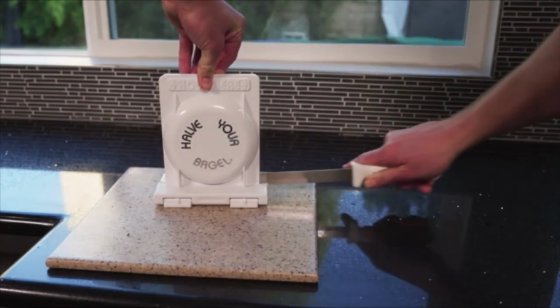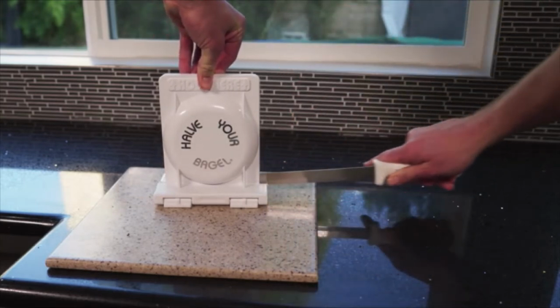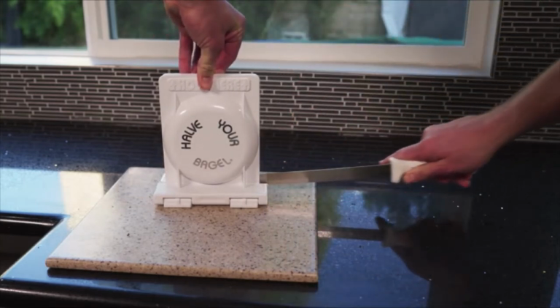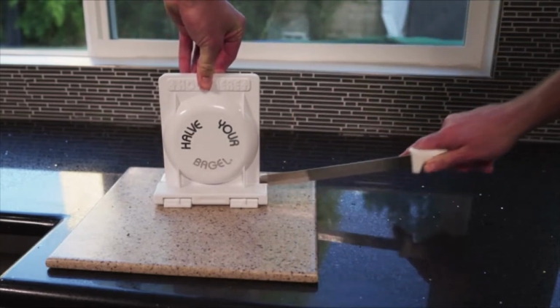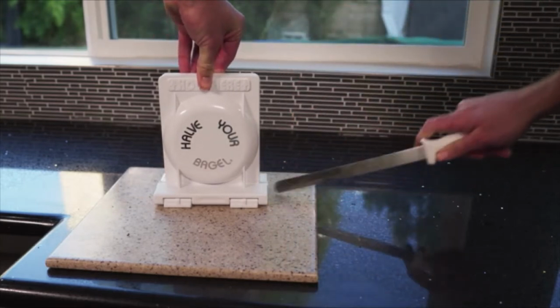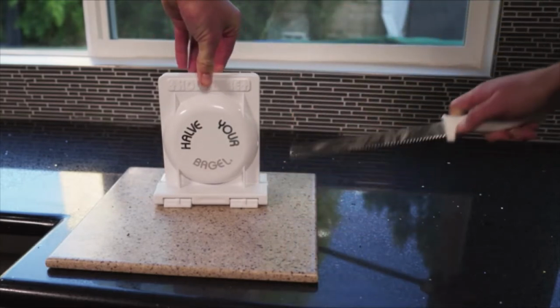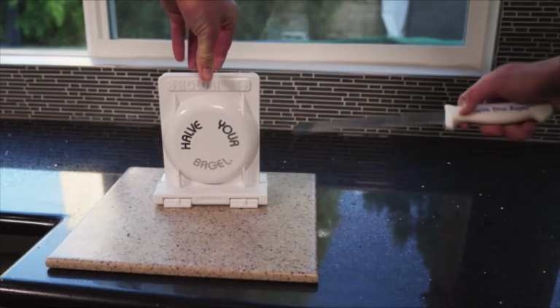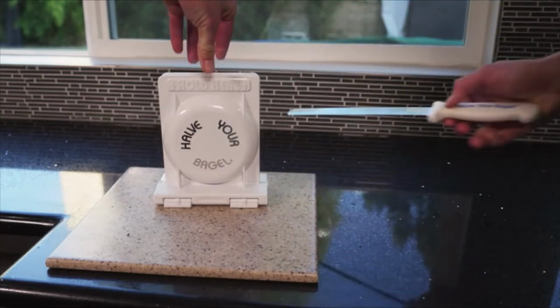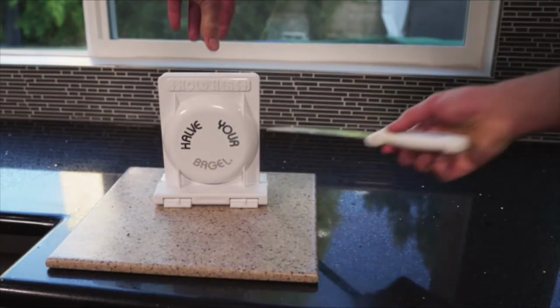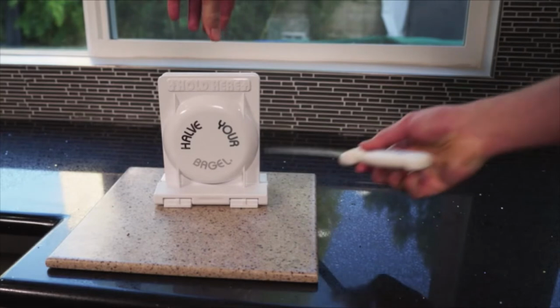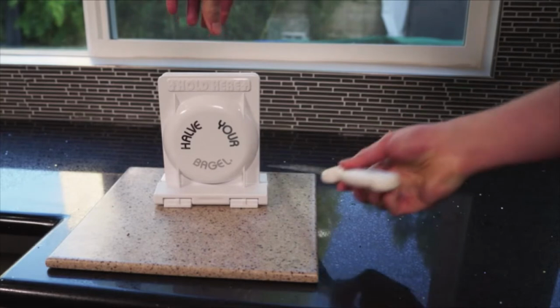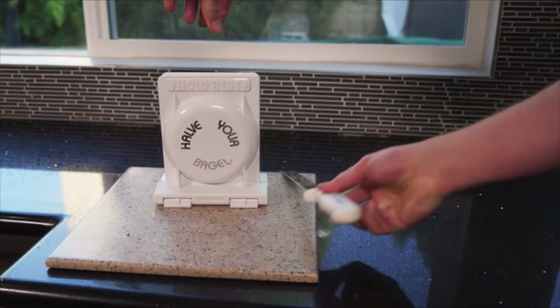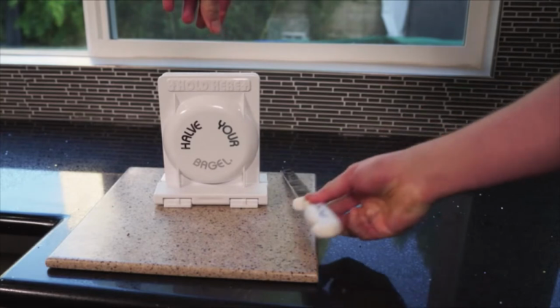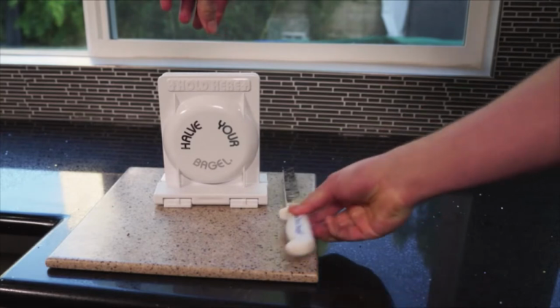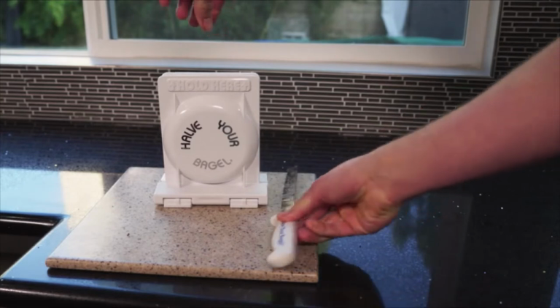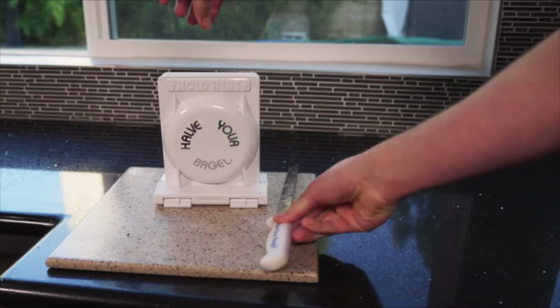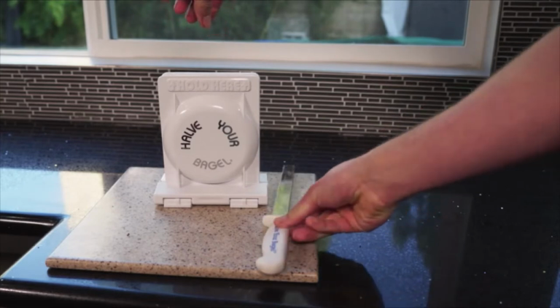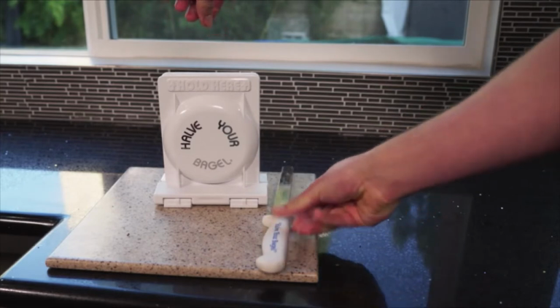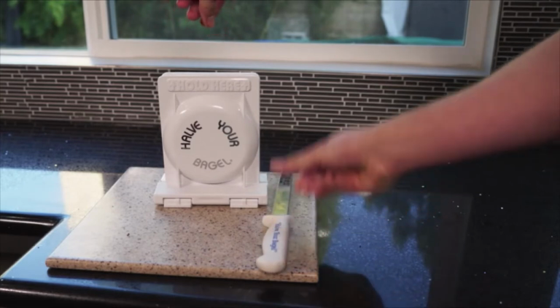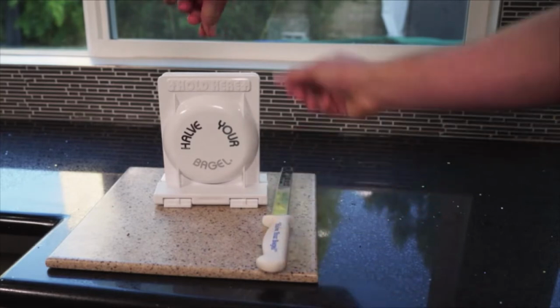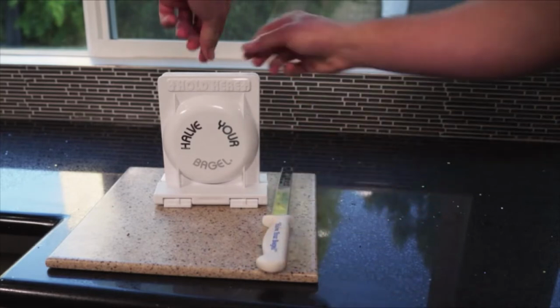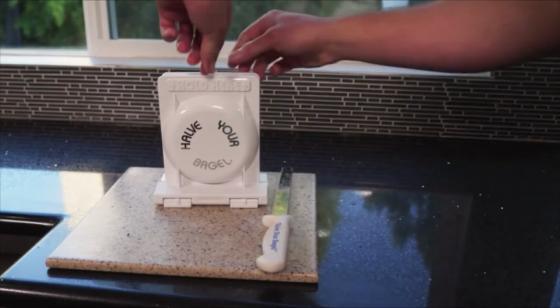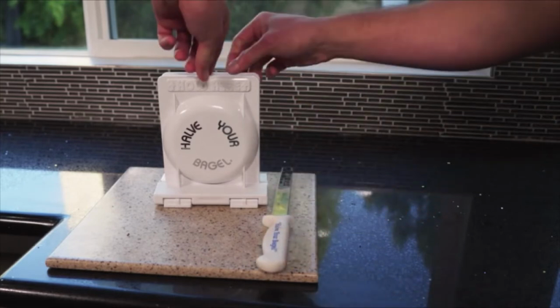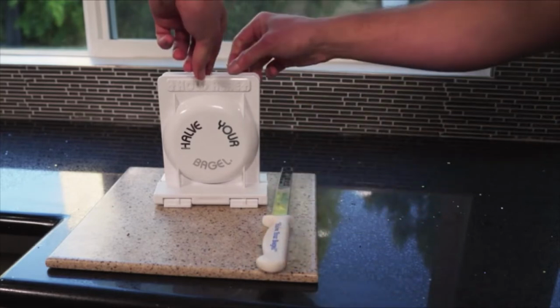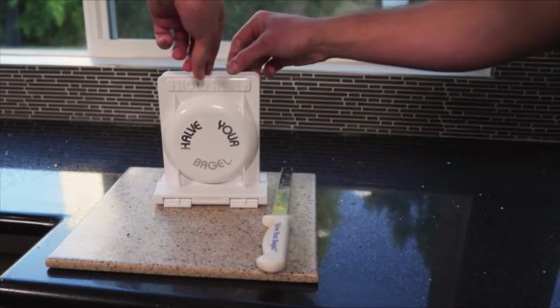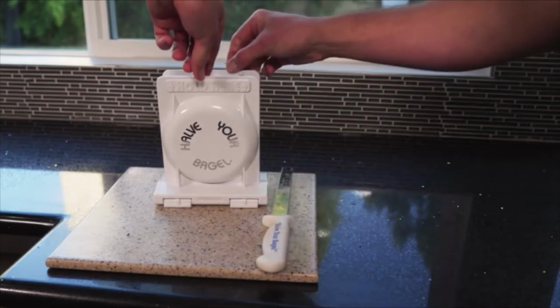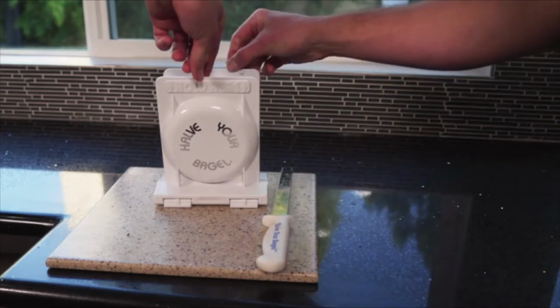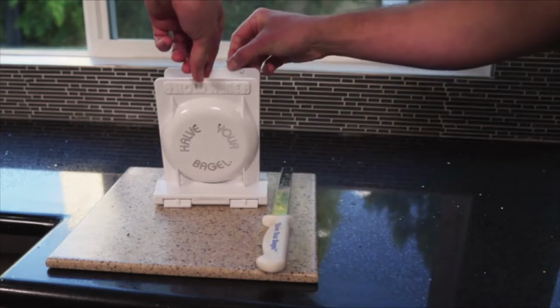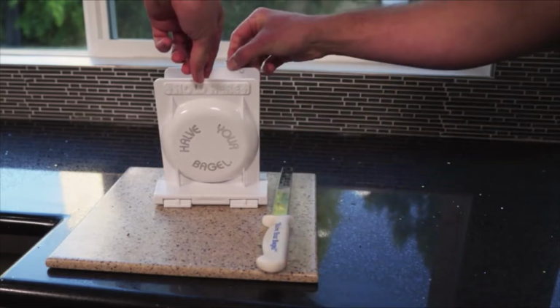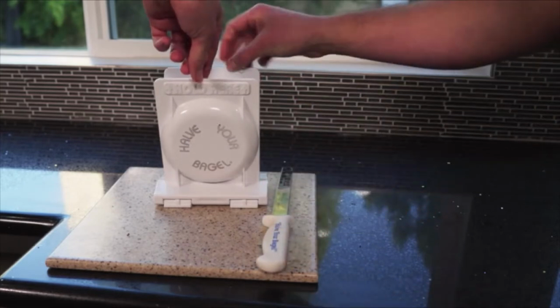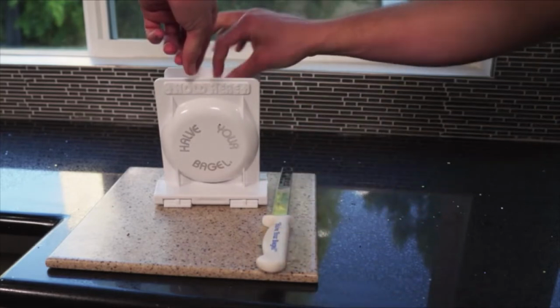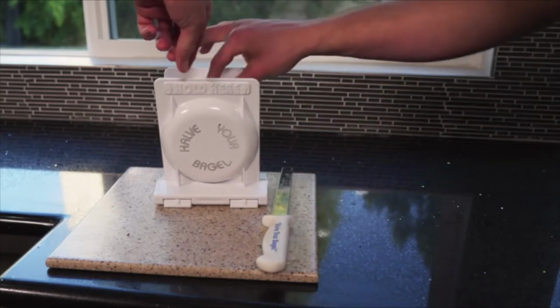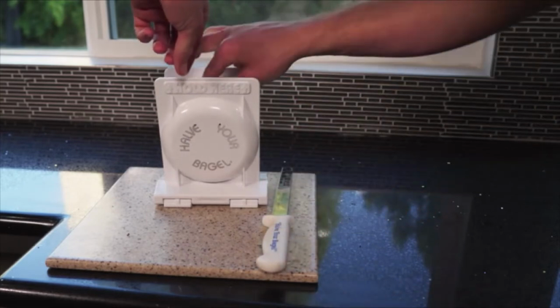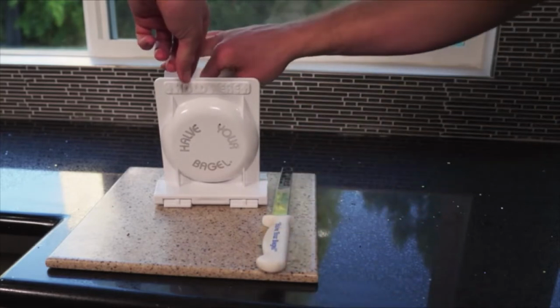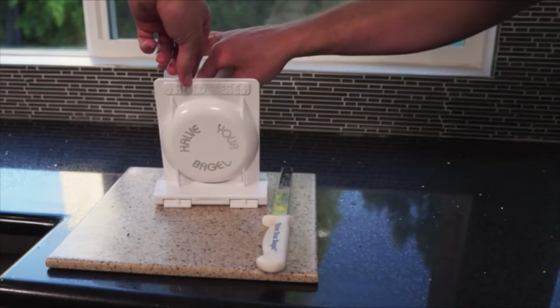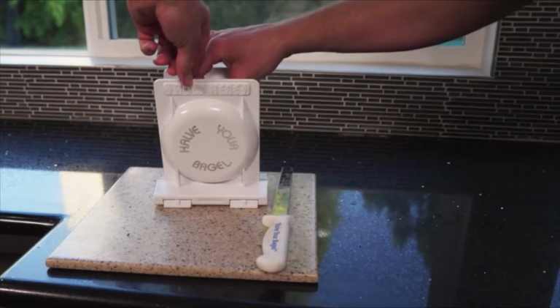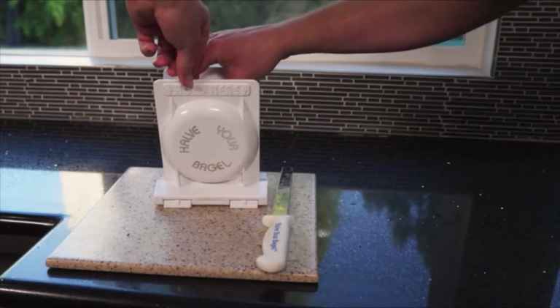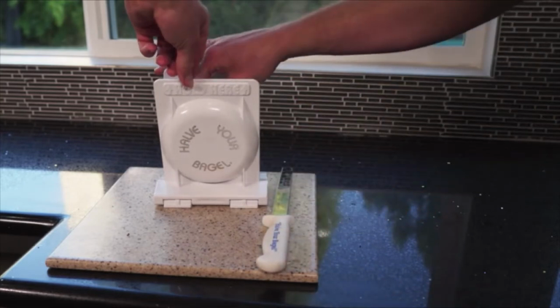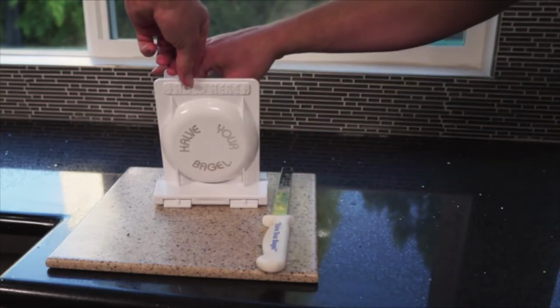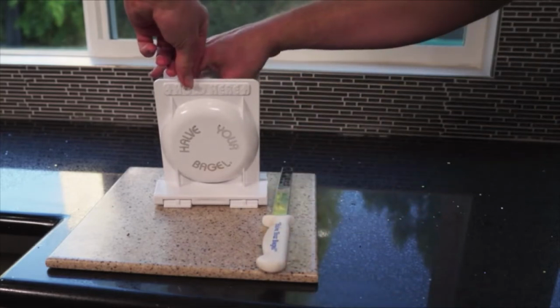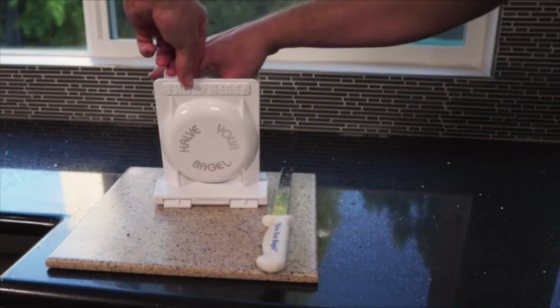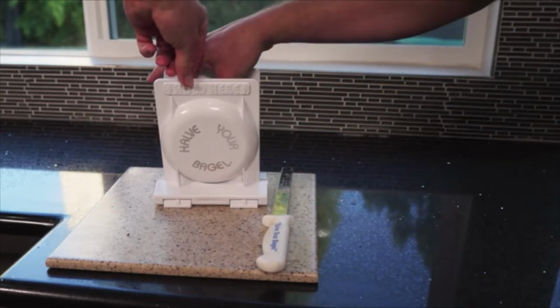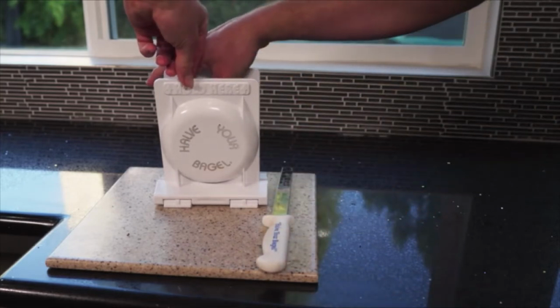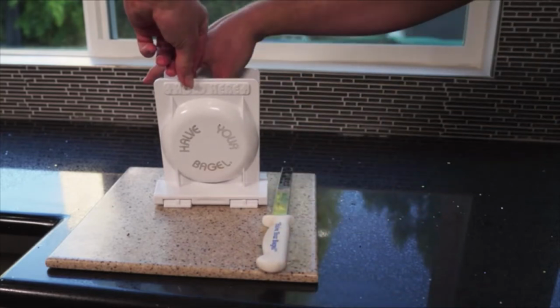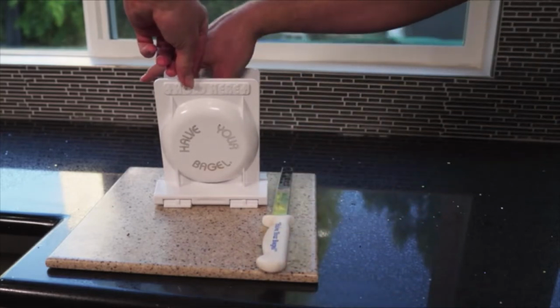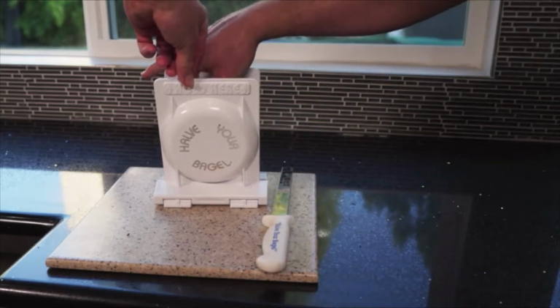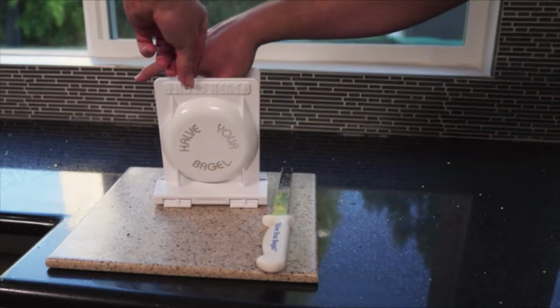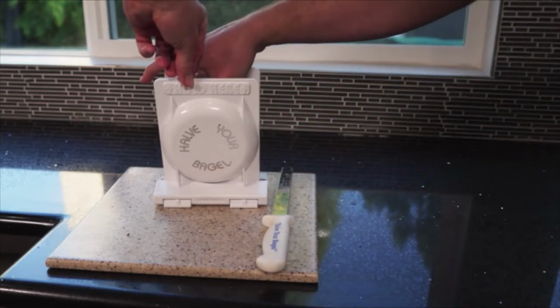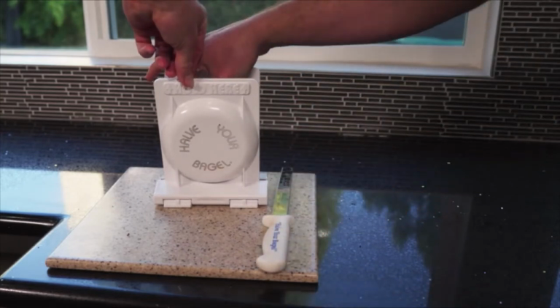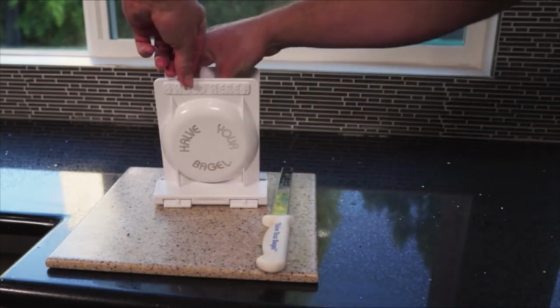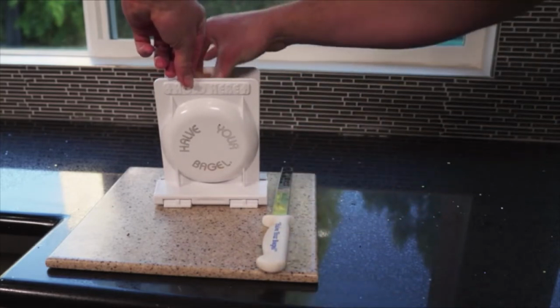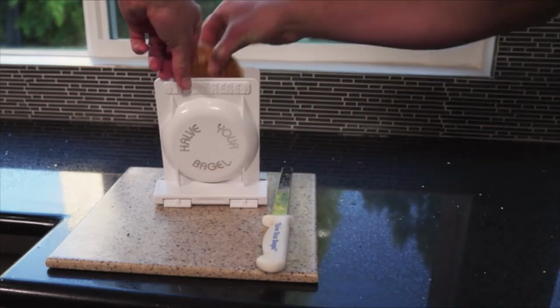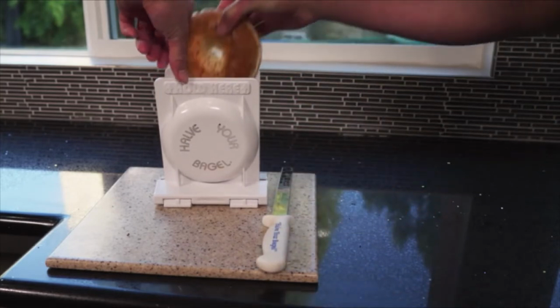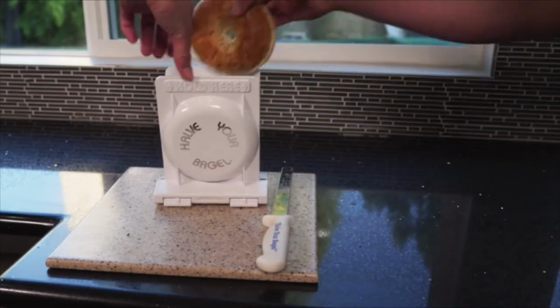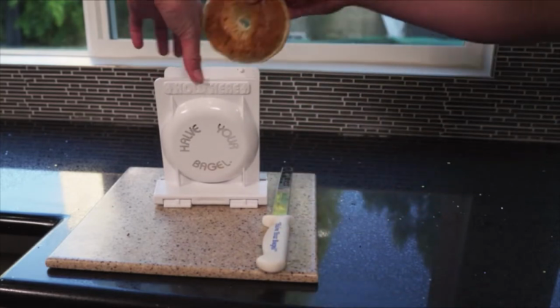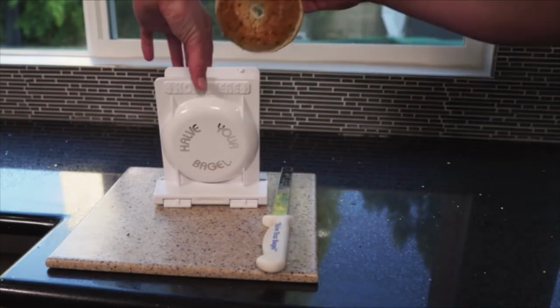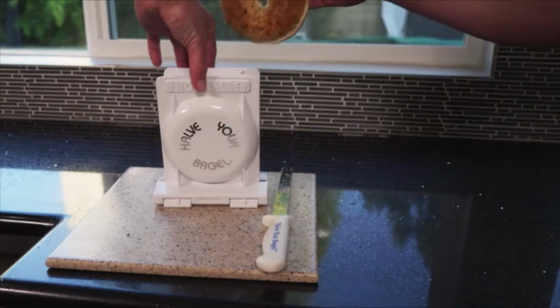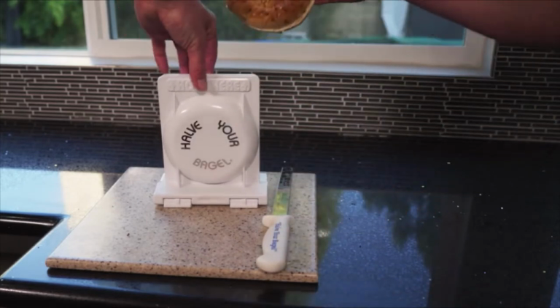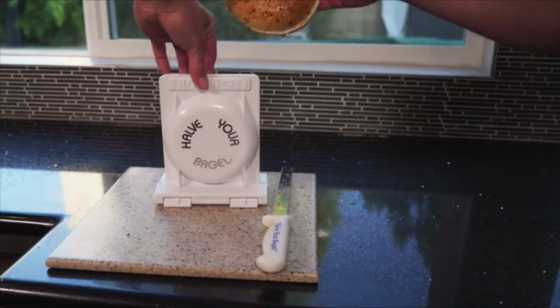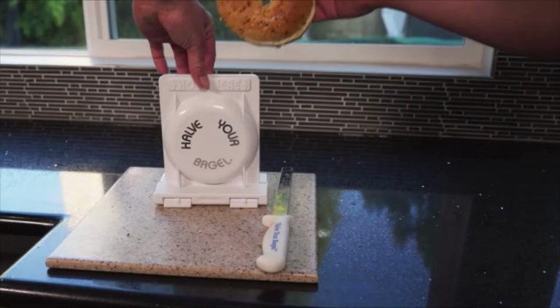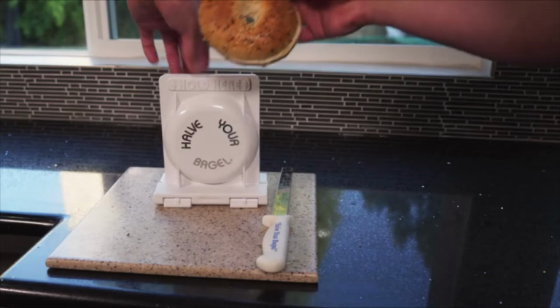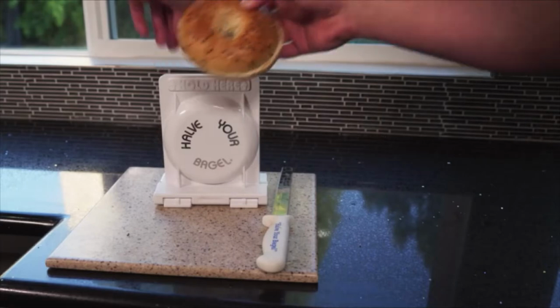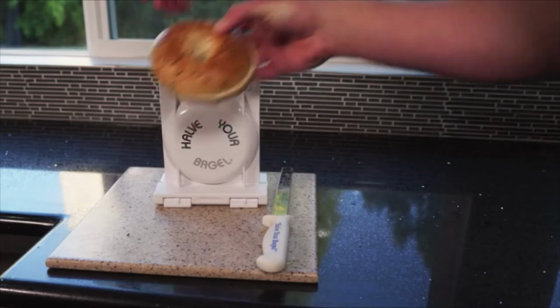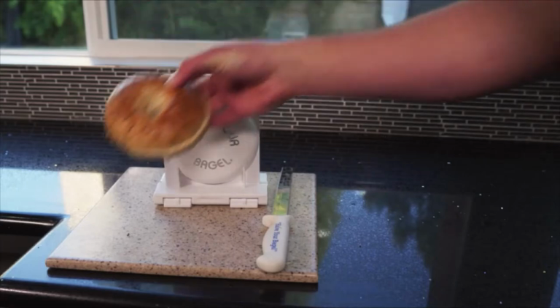Open sides, place knife blade on top of the bagel or other baked good, and slice. It's that easy.